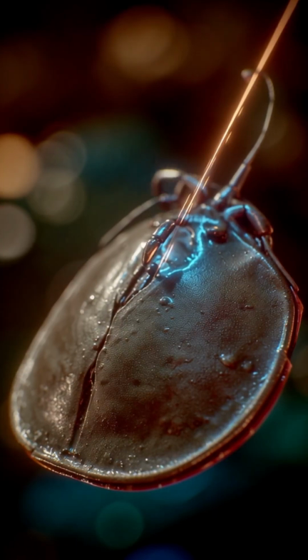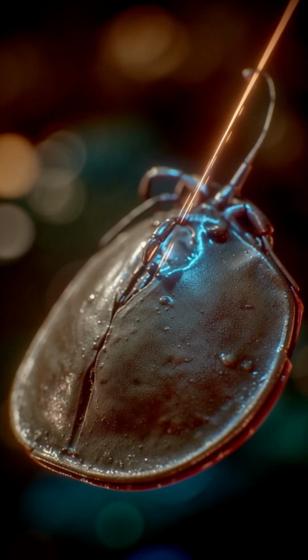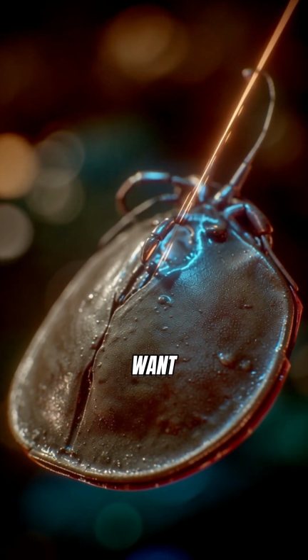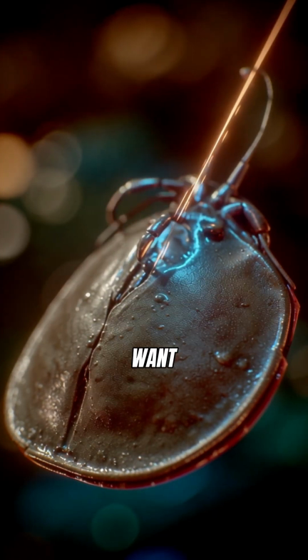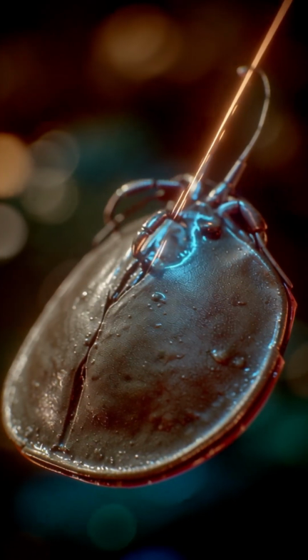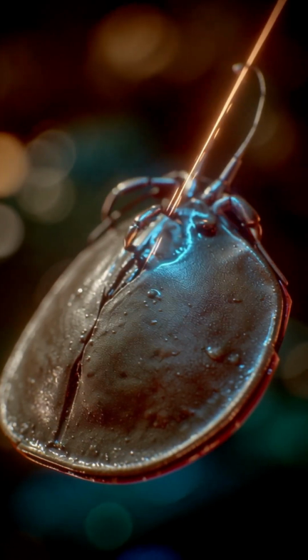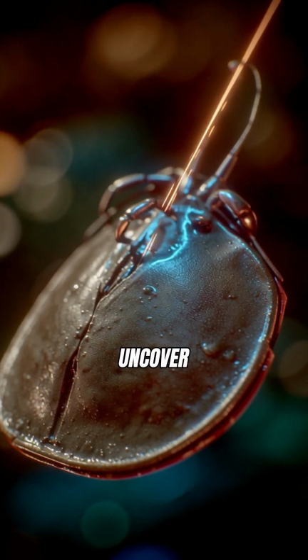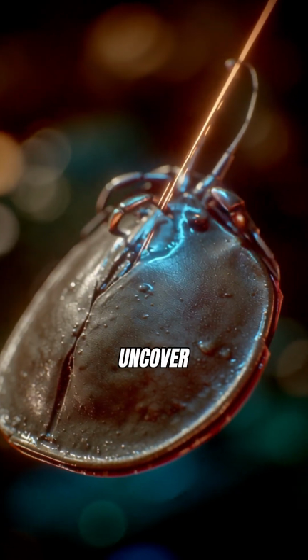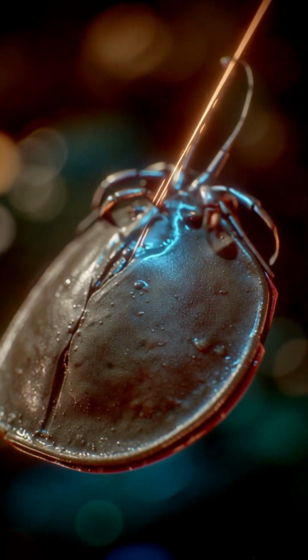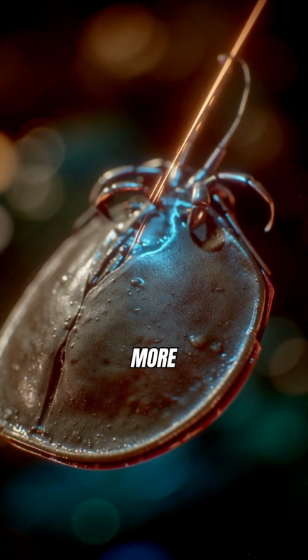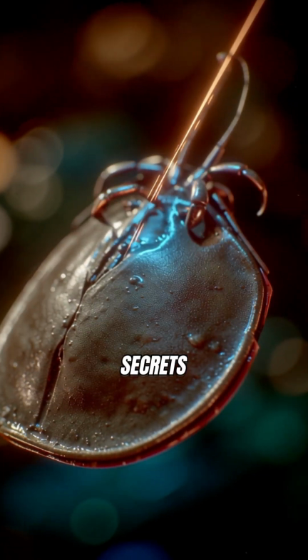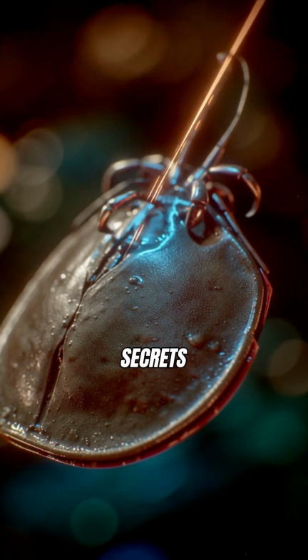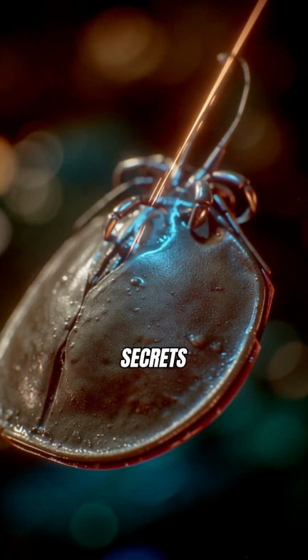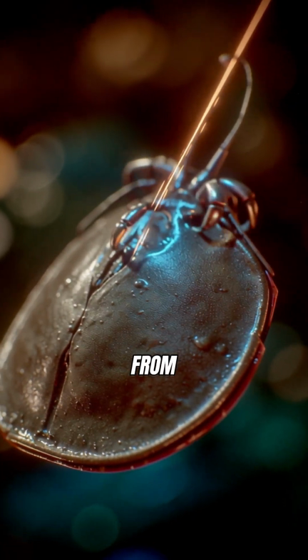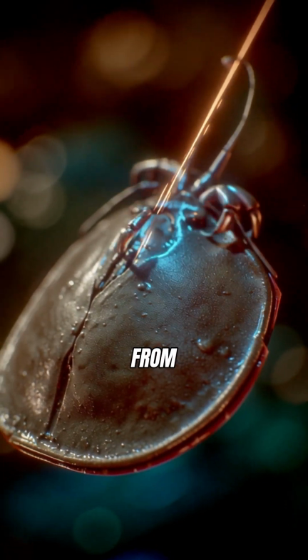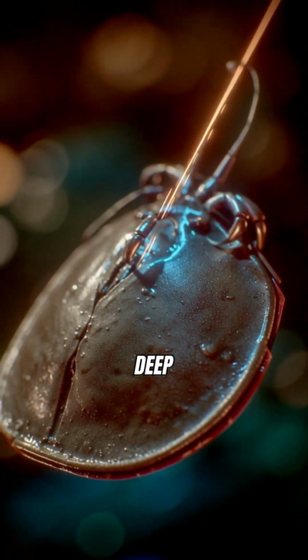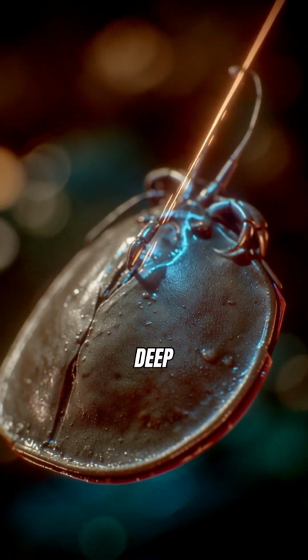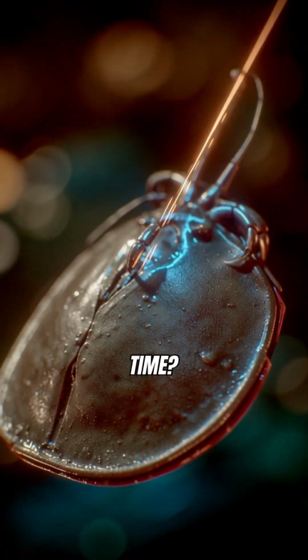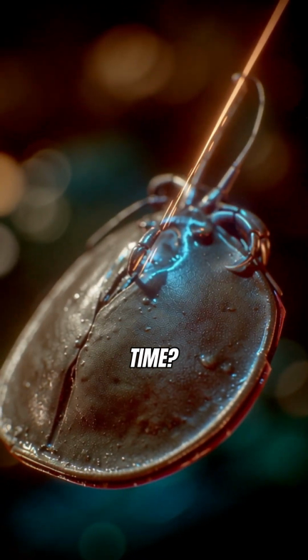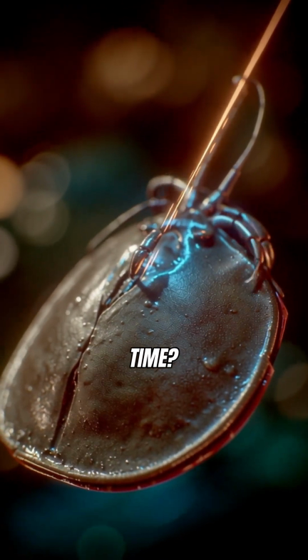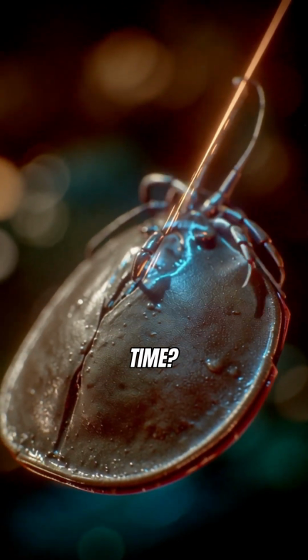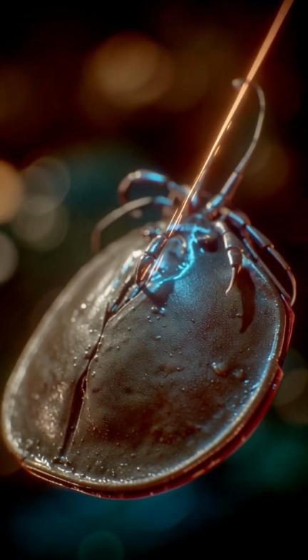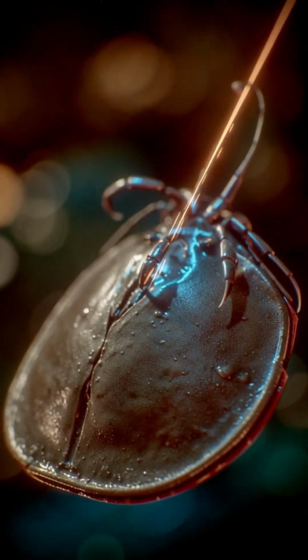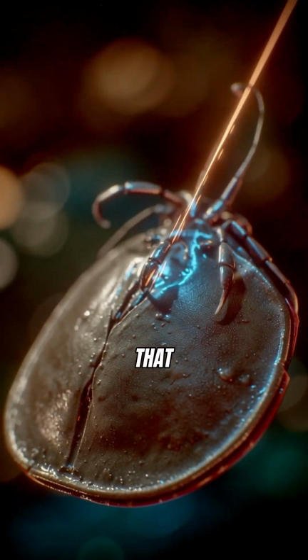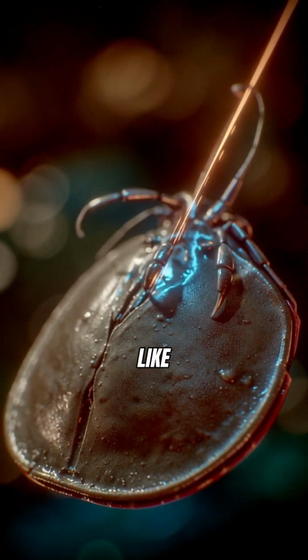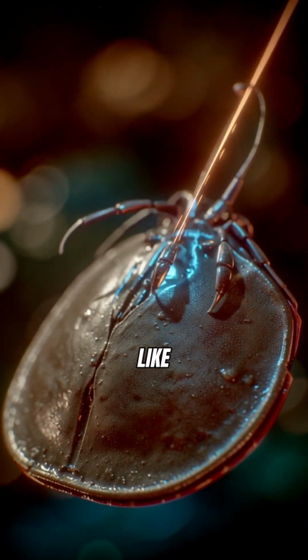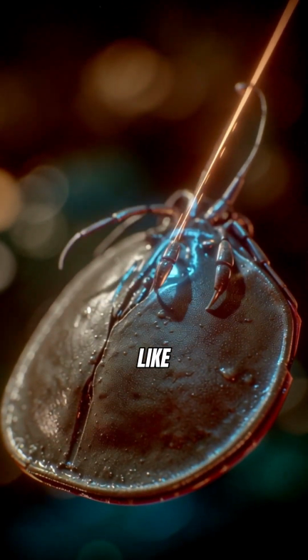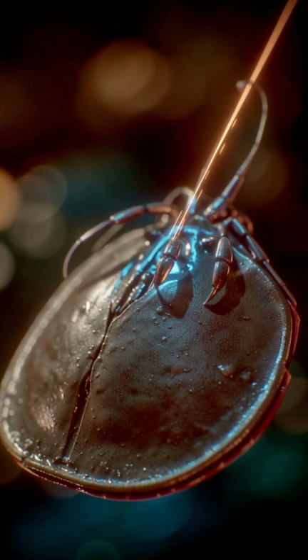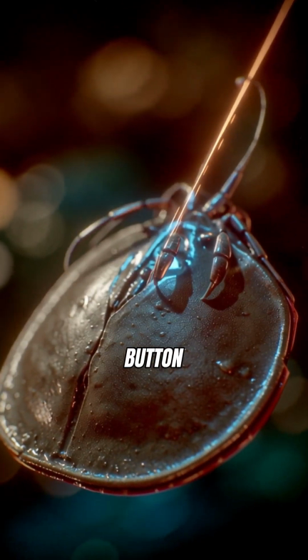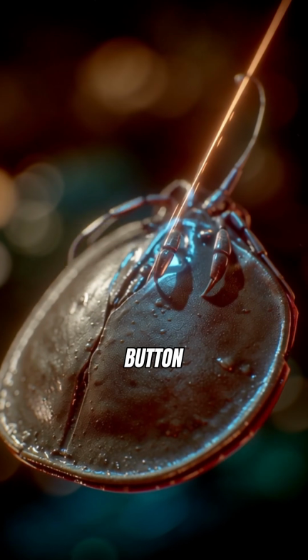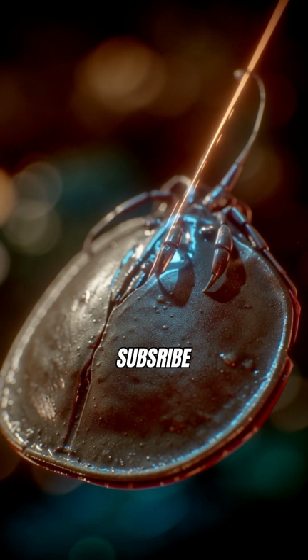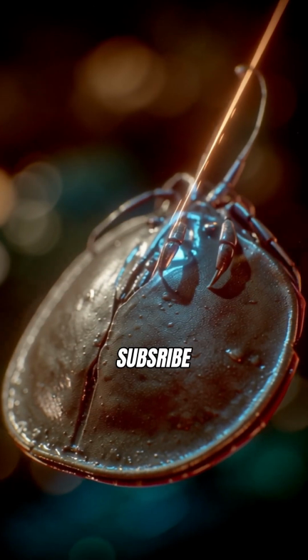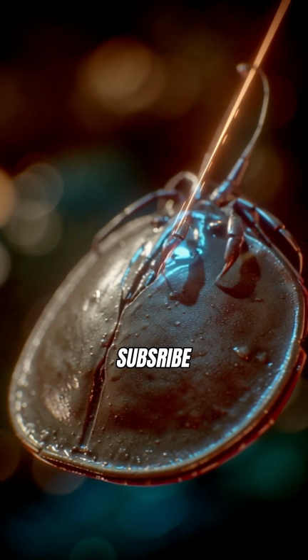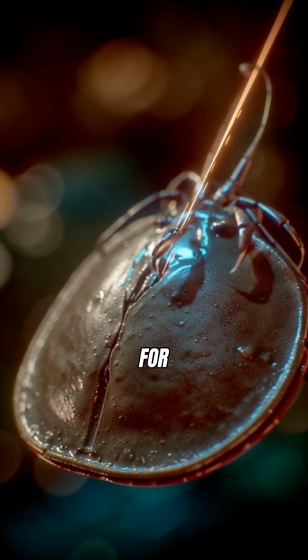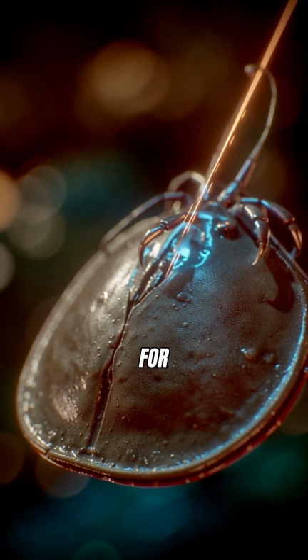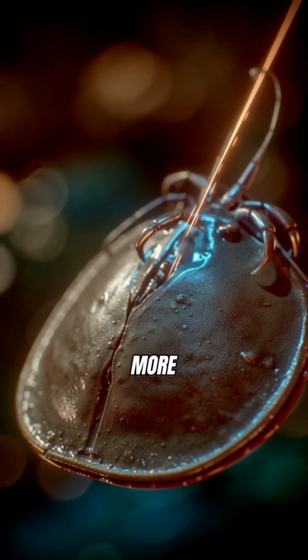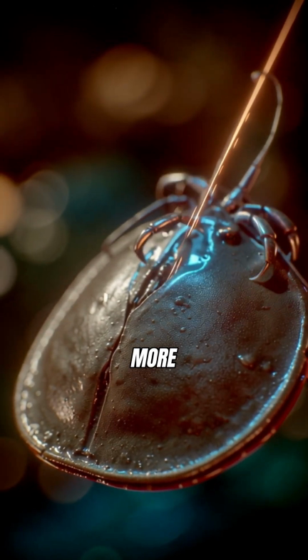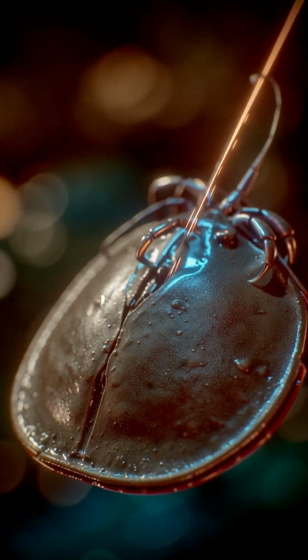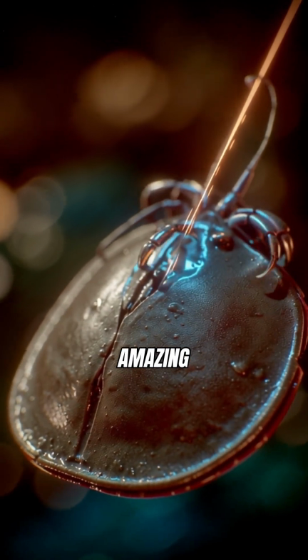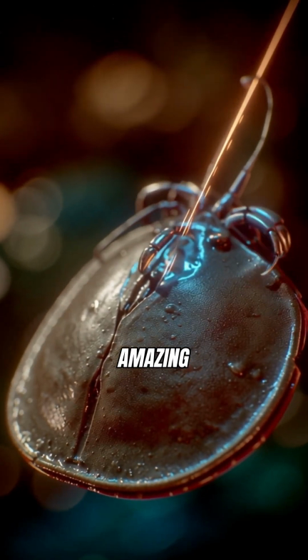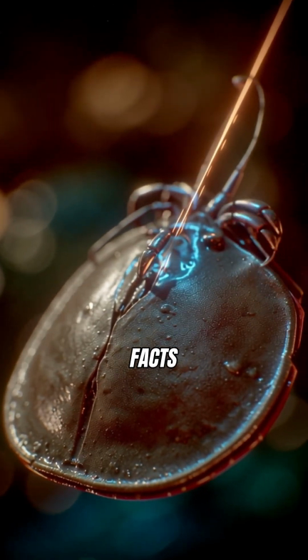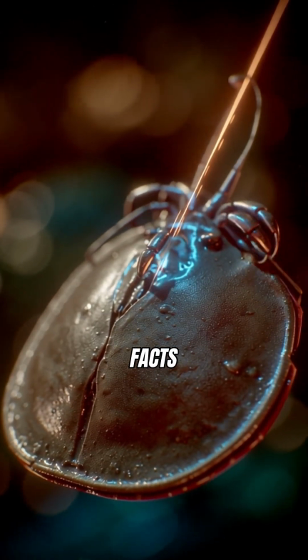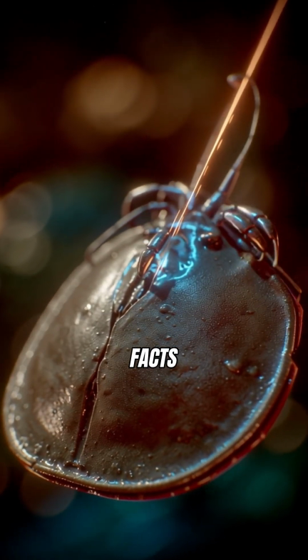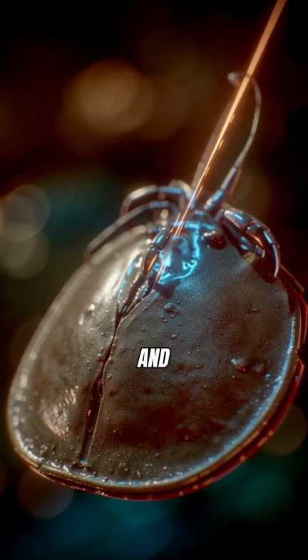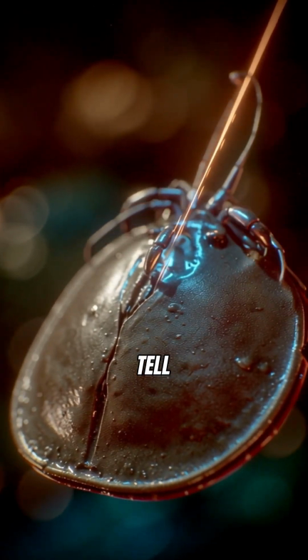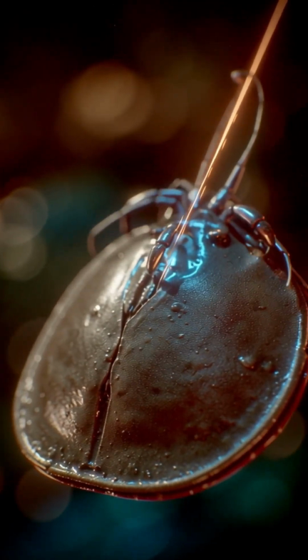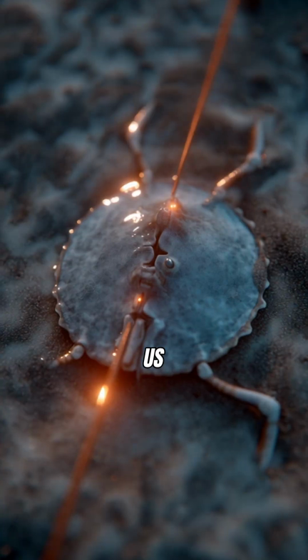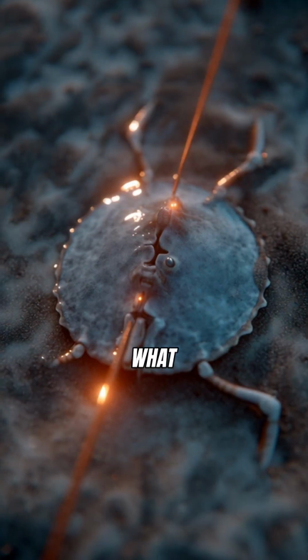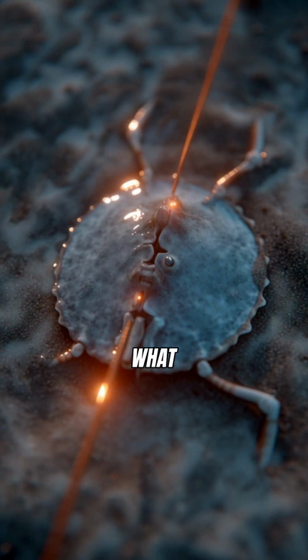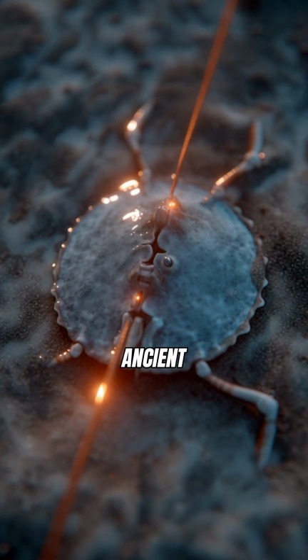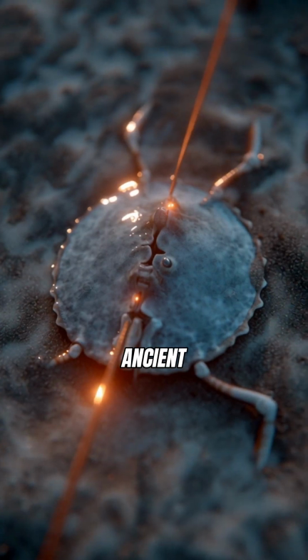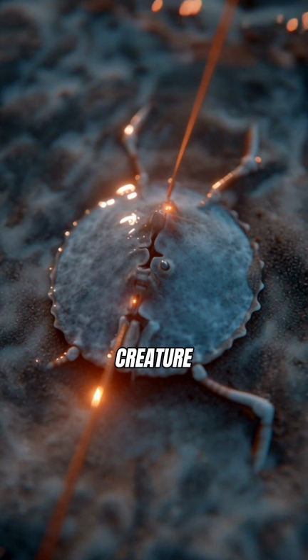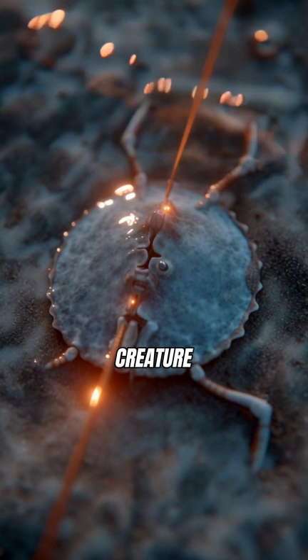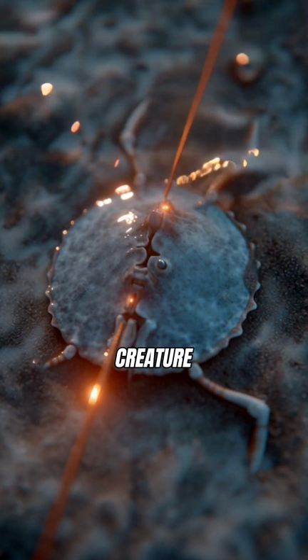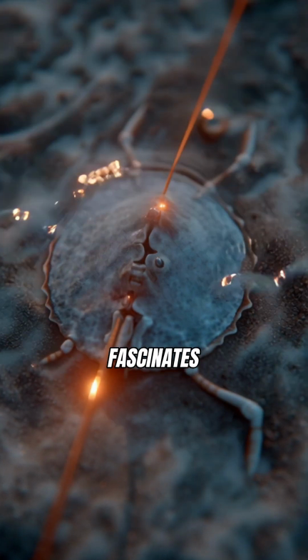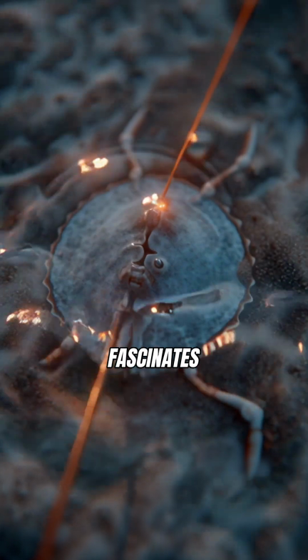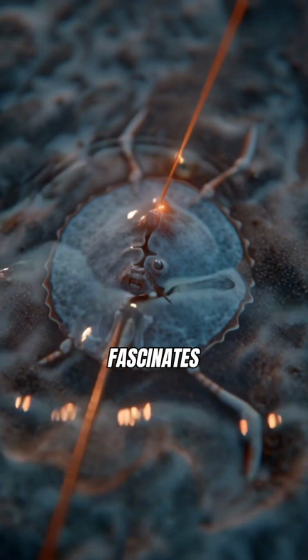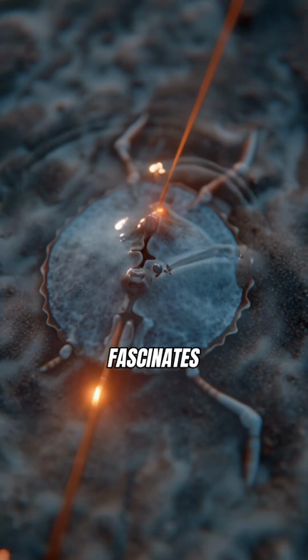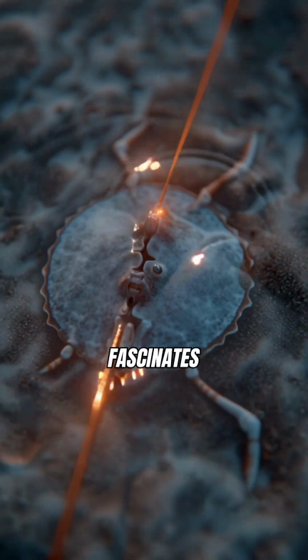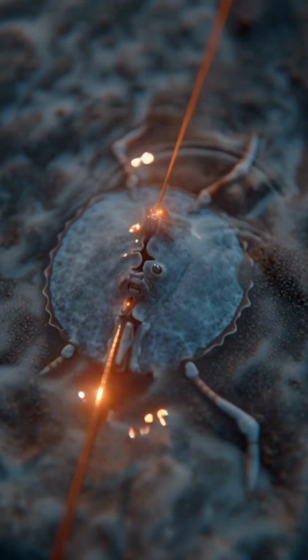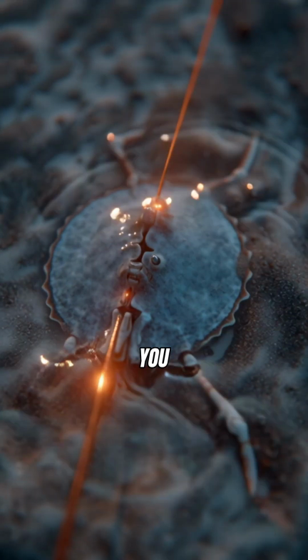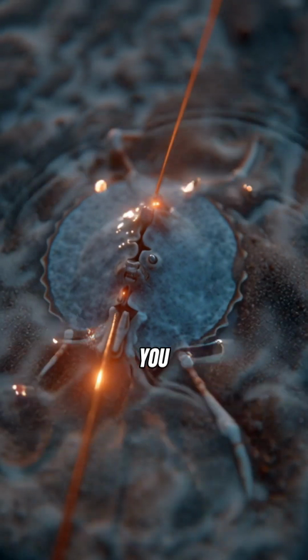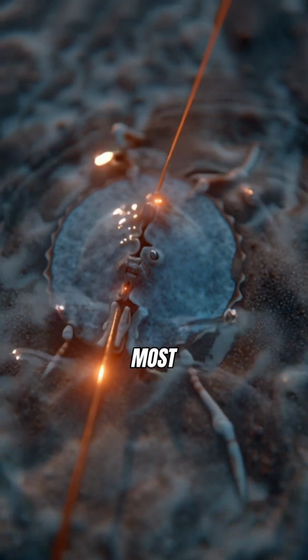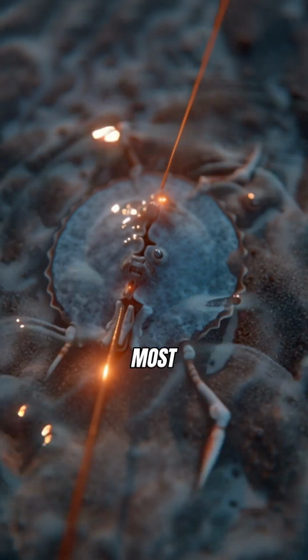Want to uncover more secrets from deep time? Hit that like button, subscribe for more amazing facts, and tell us what ancient creature fascinates you most.